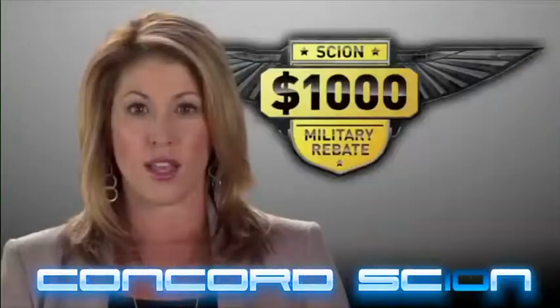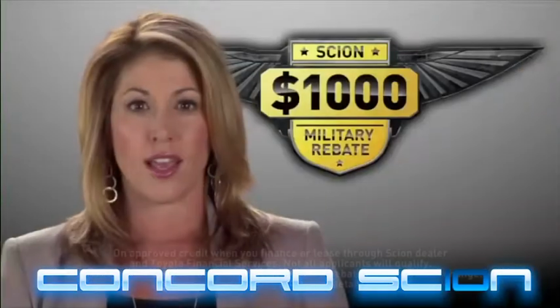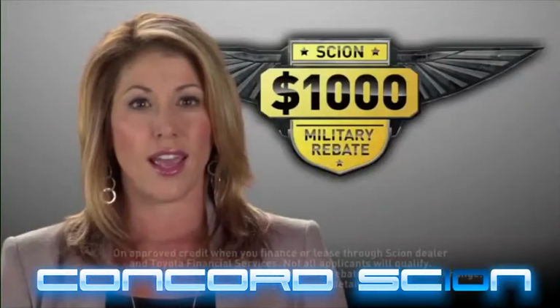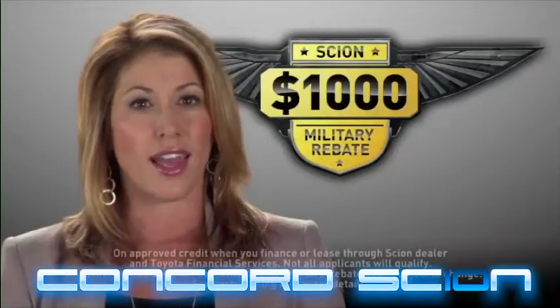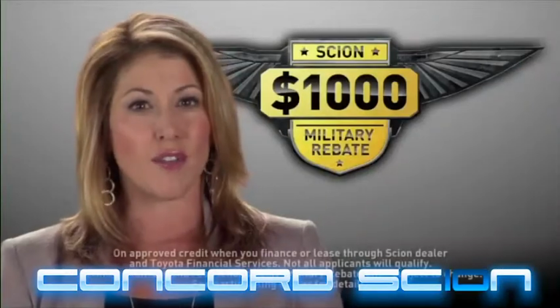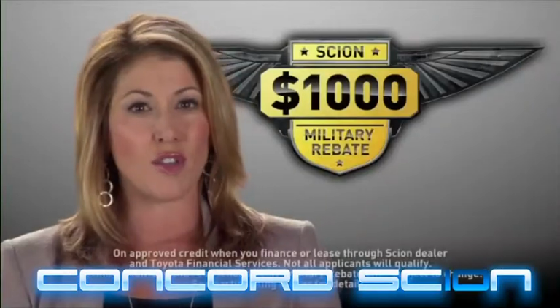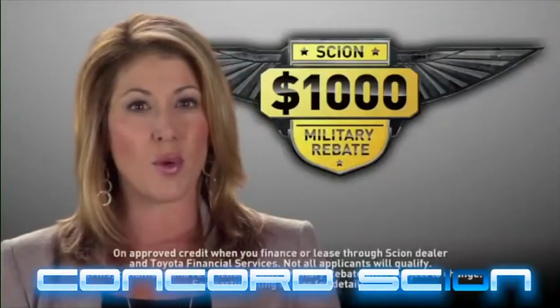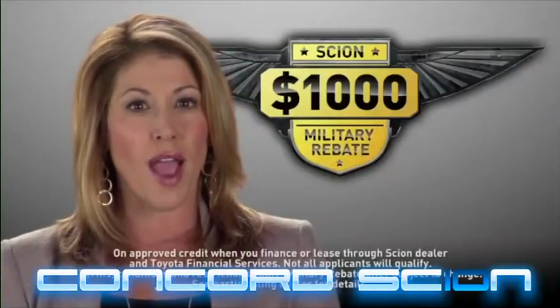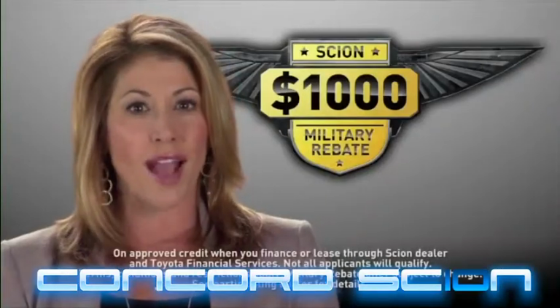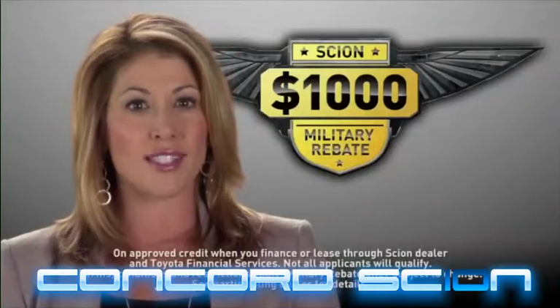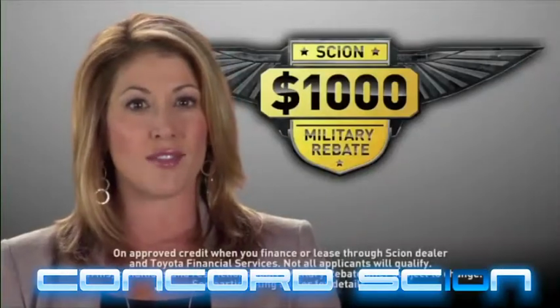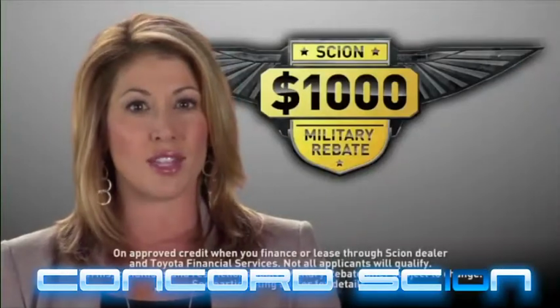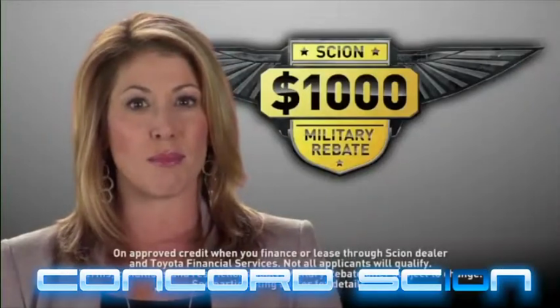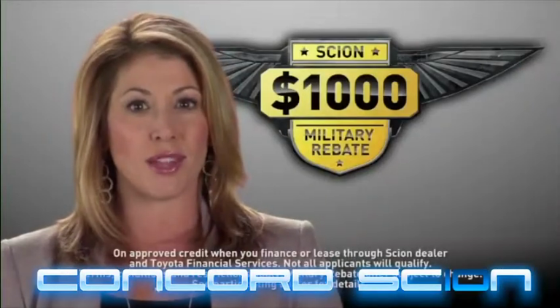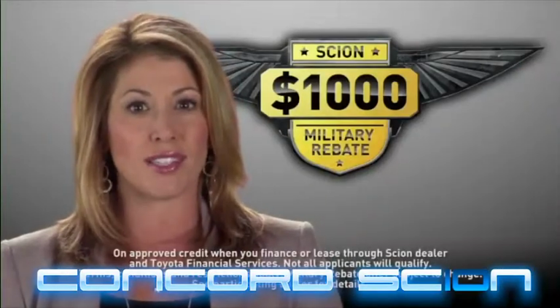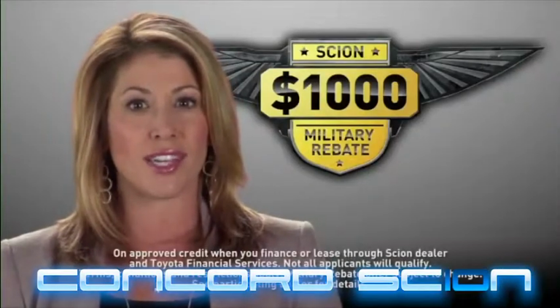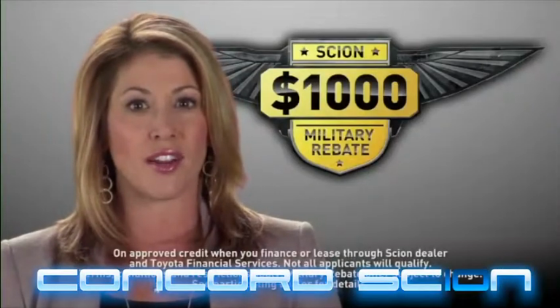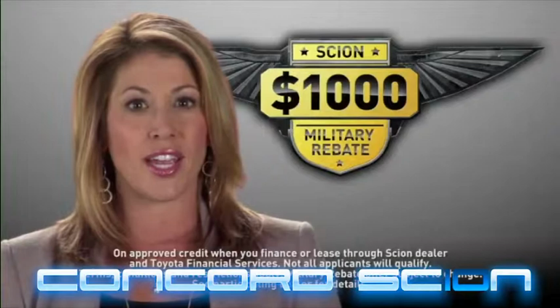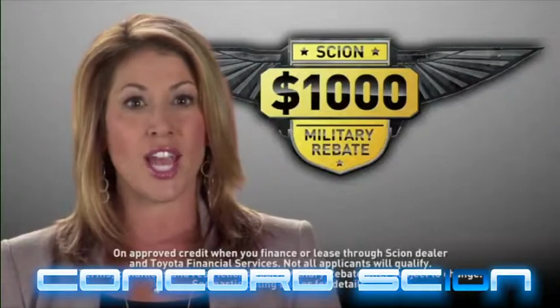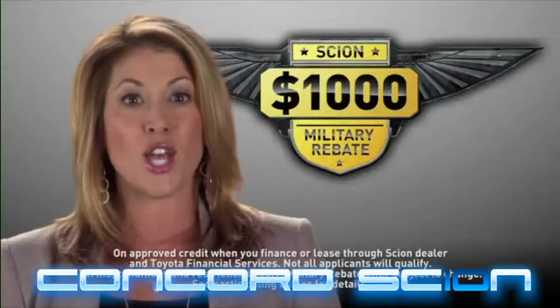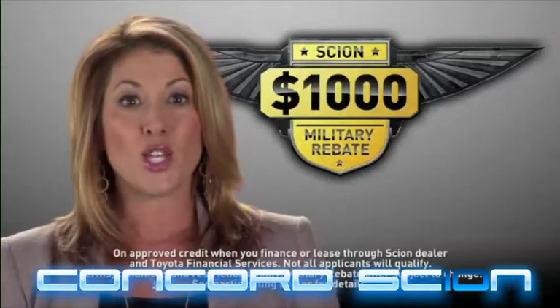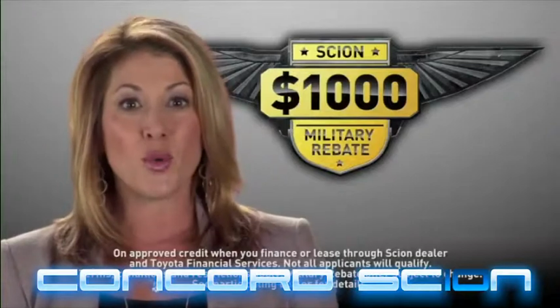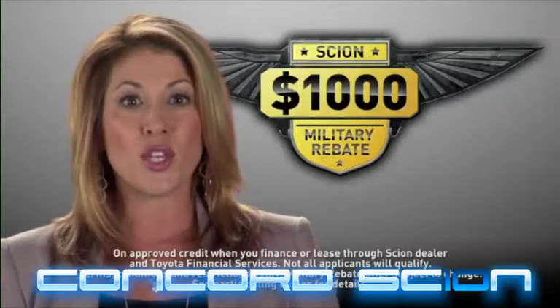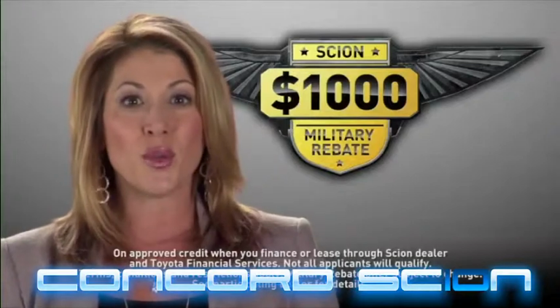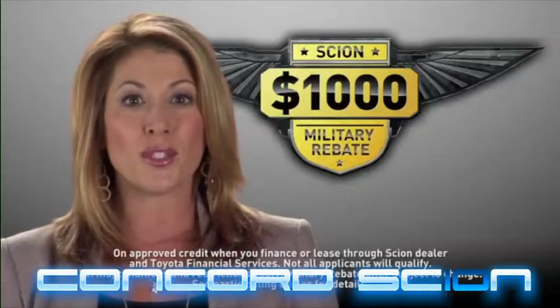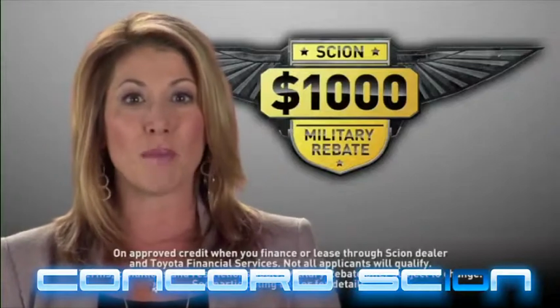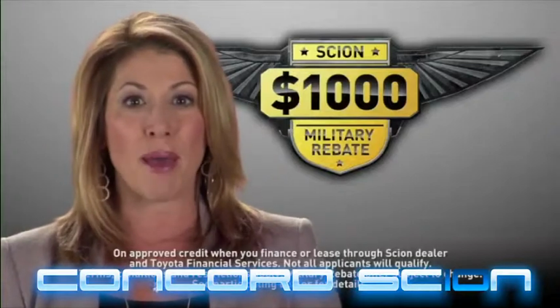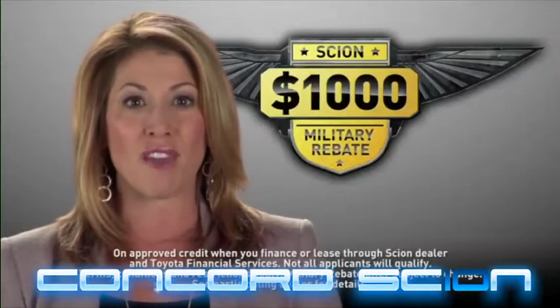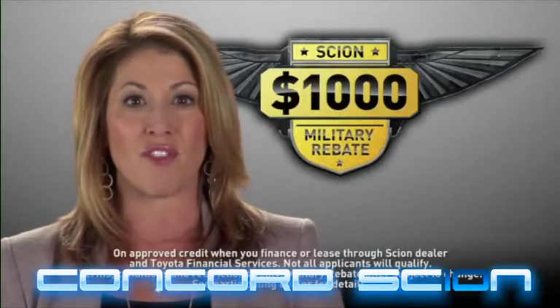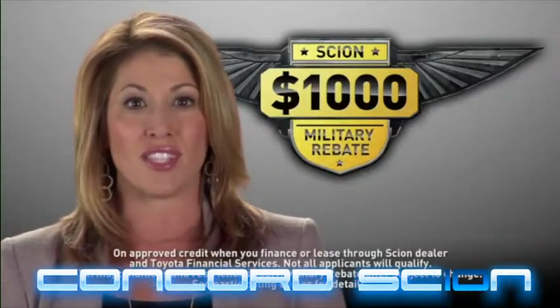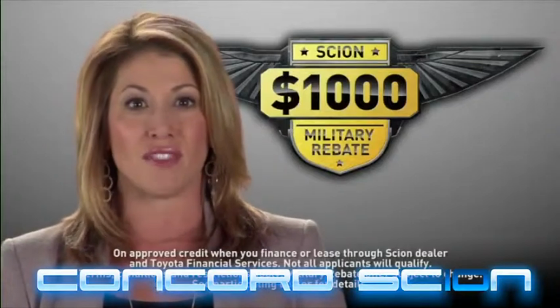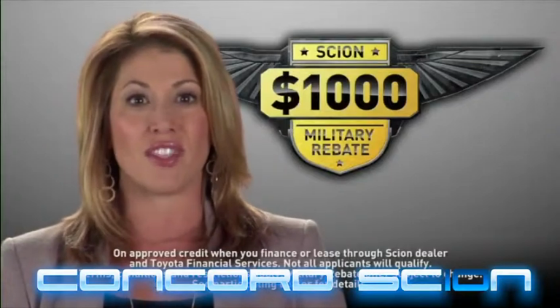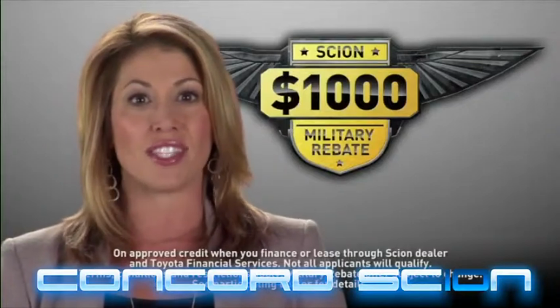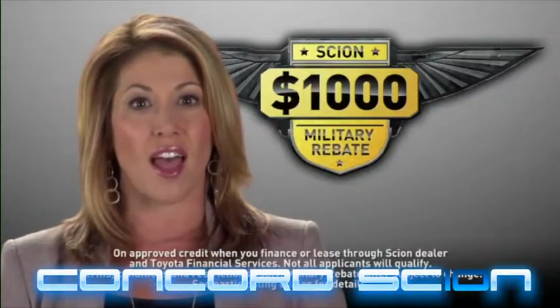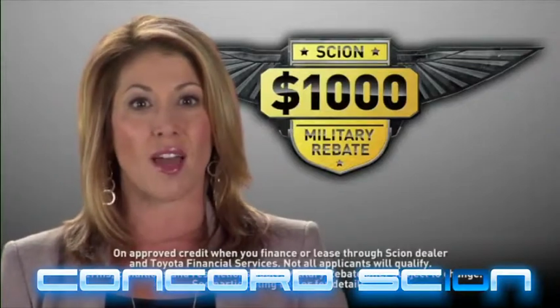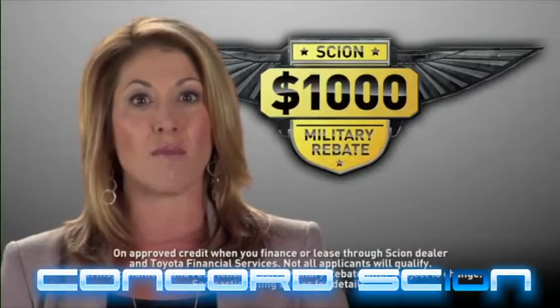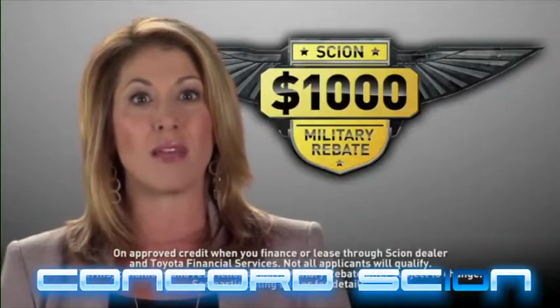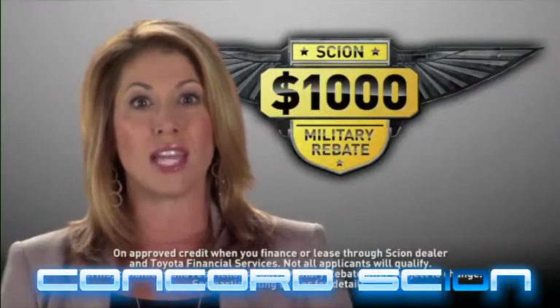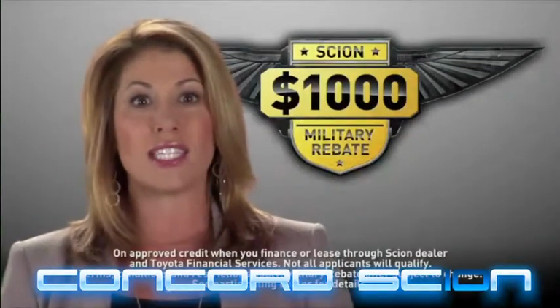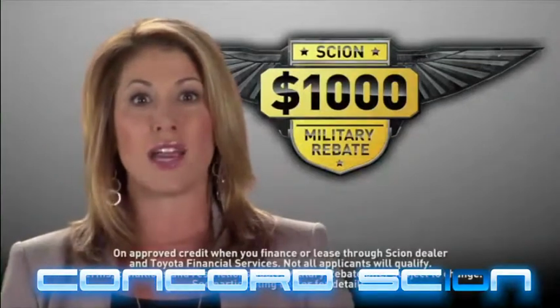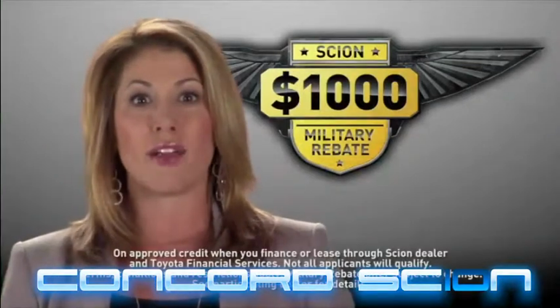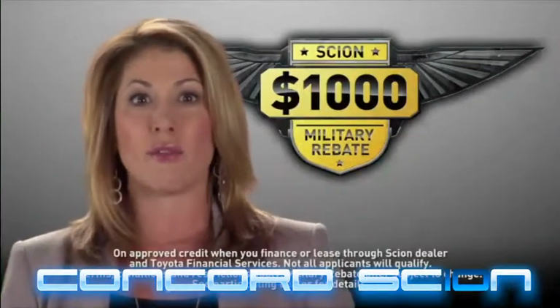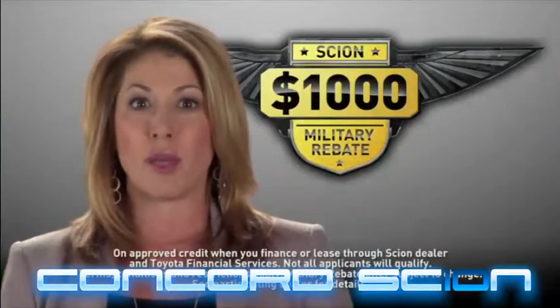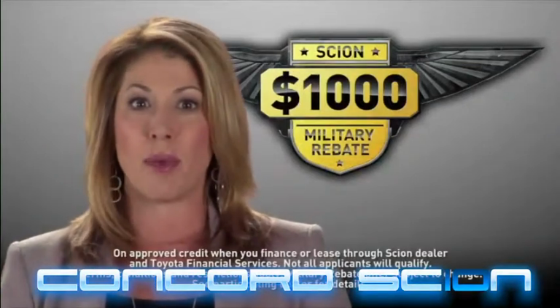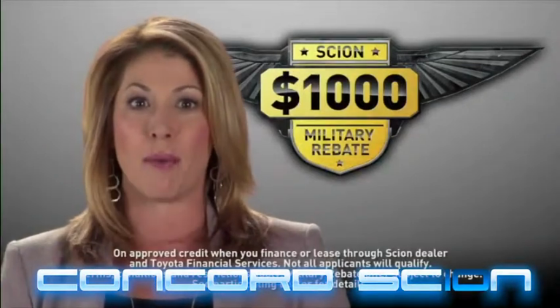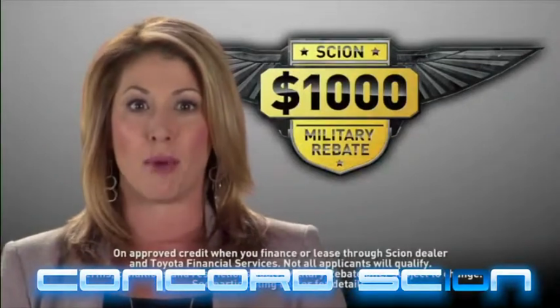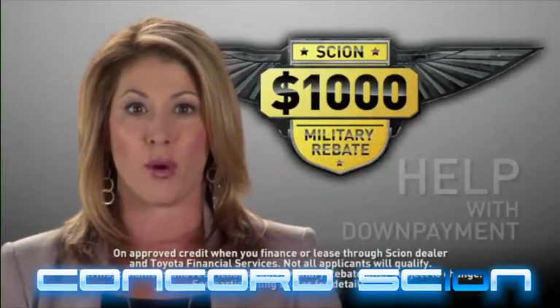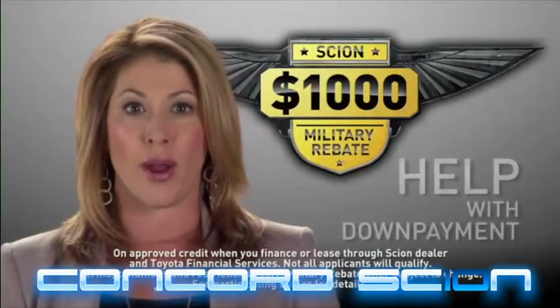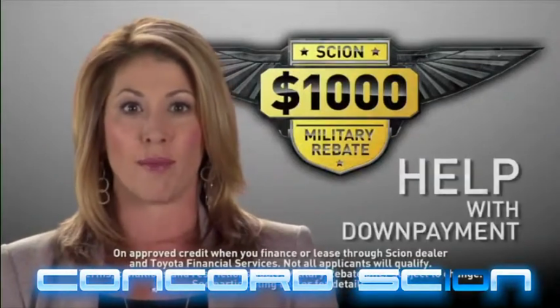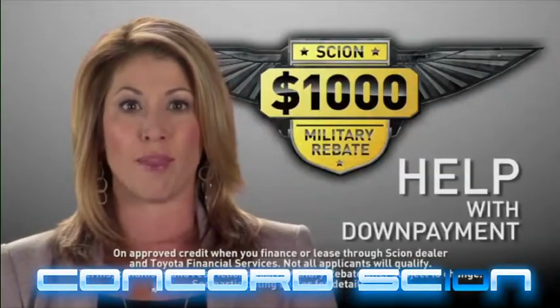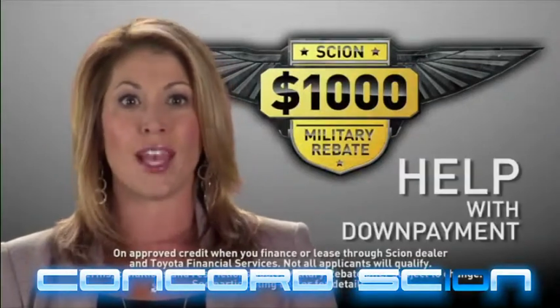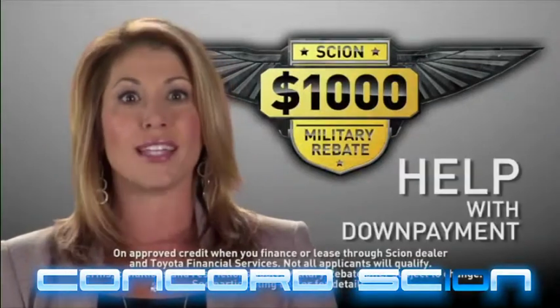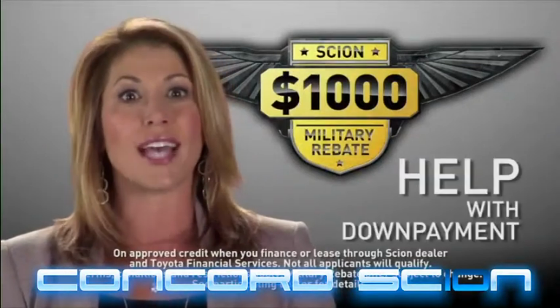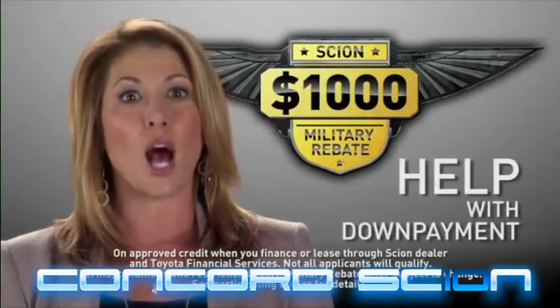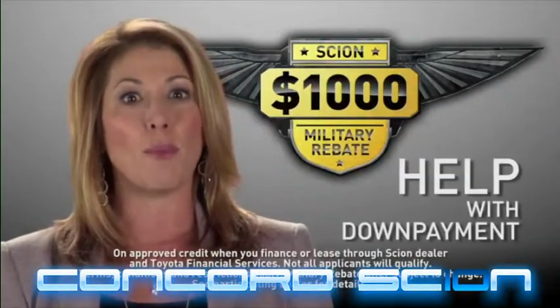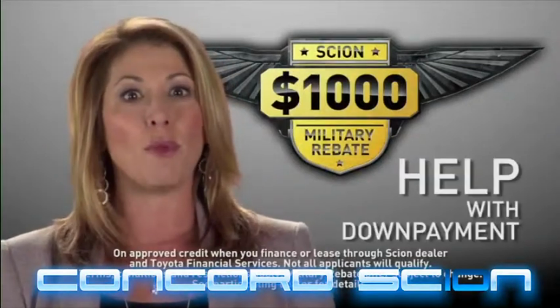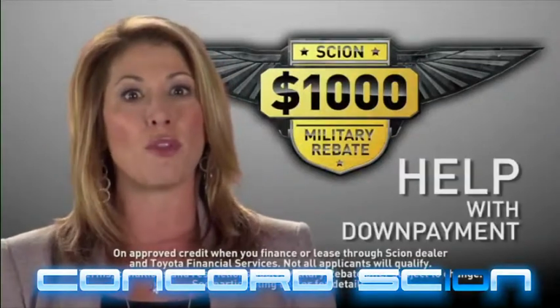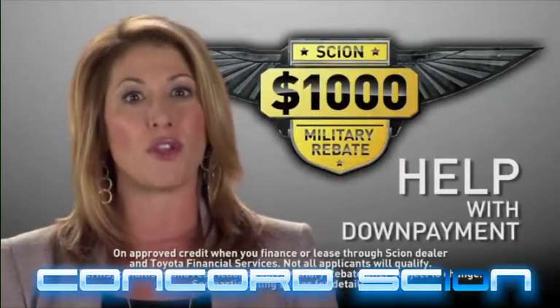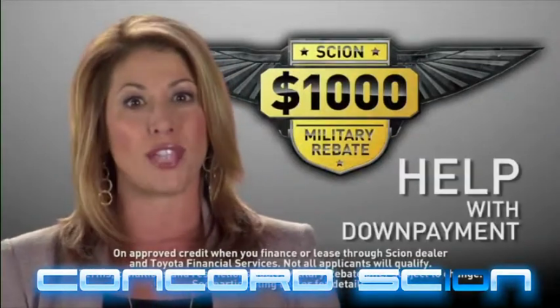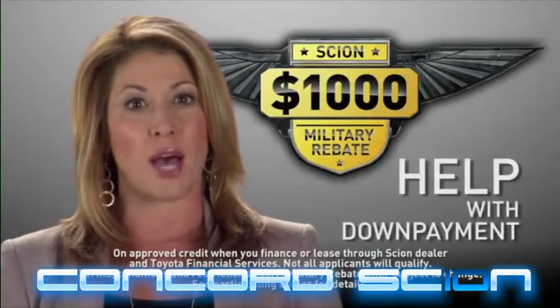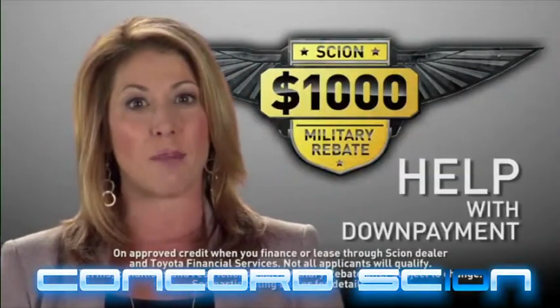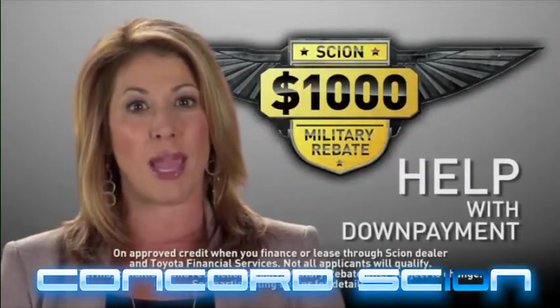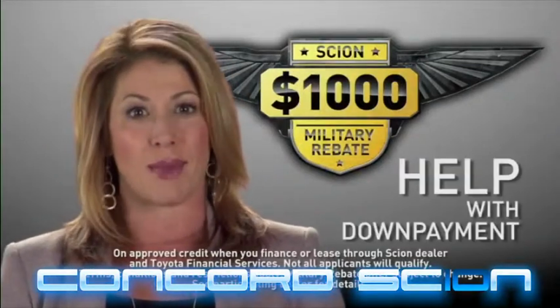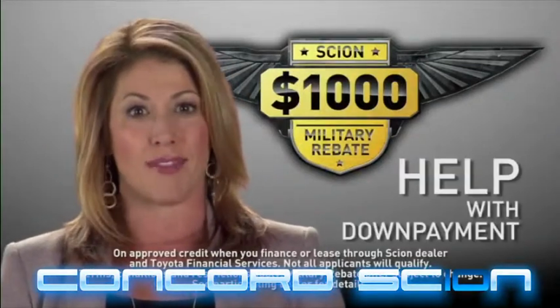And if you are active in the military, you can use the benefits of the Scion Military Rebate Program to help you with your down payment.